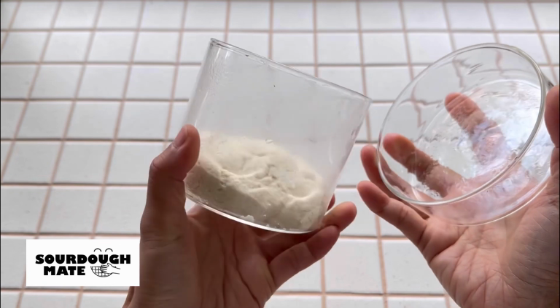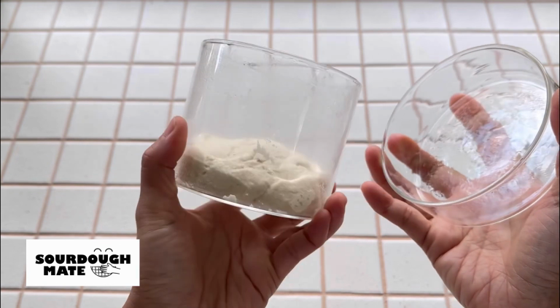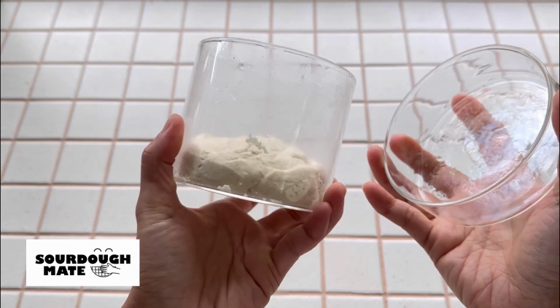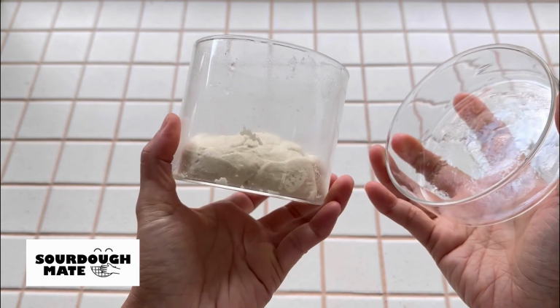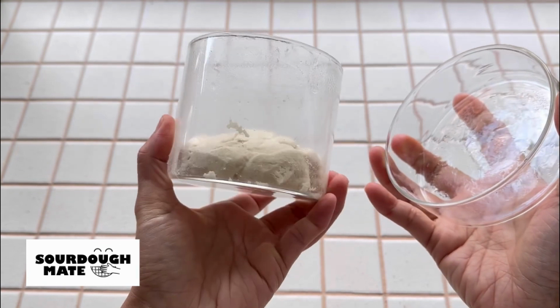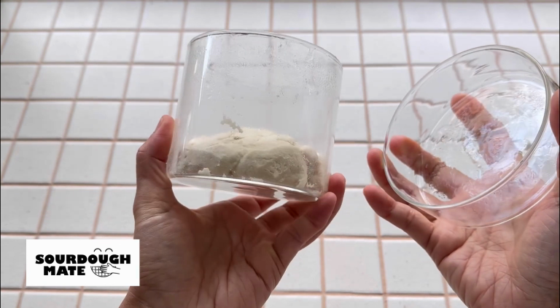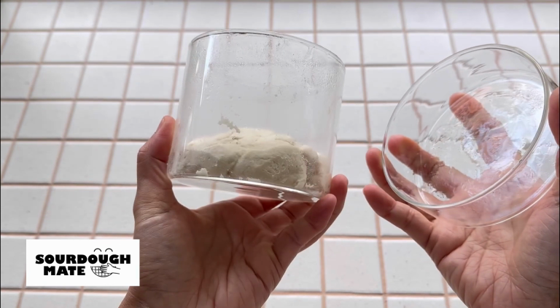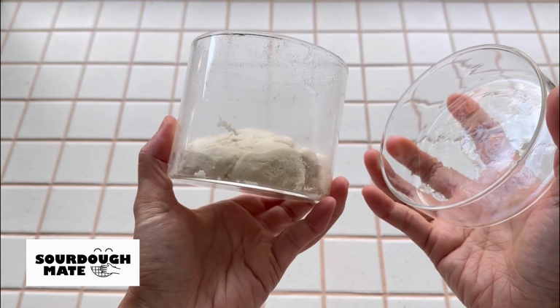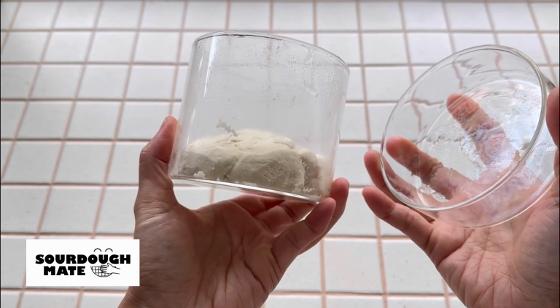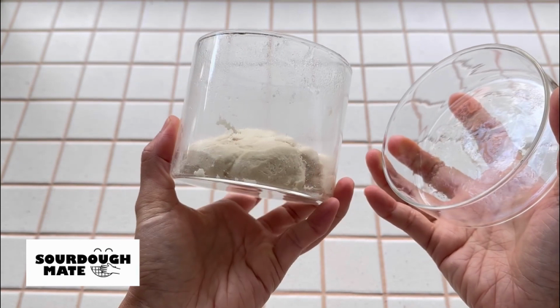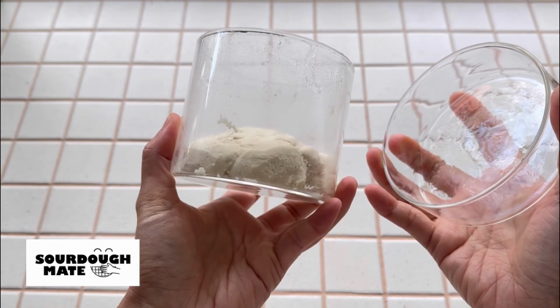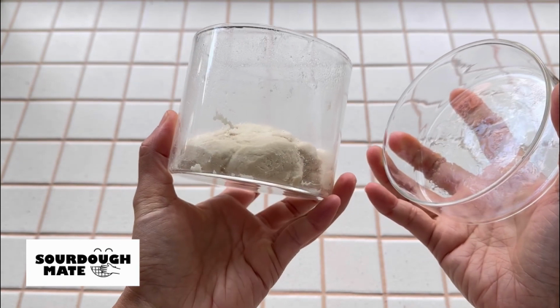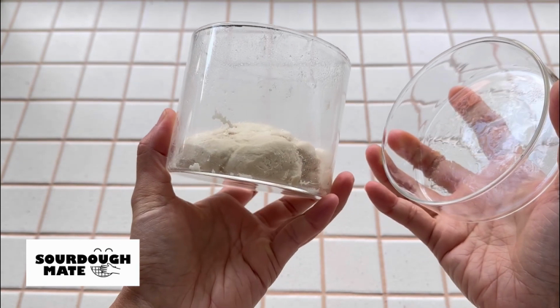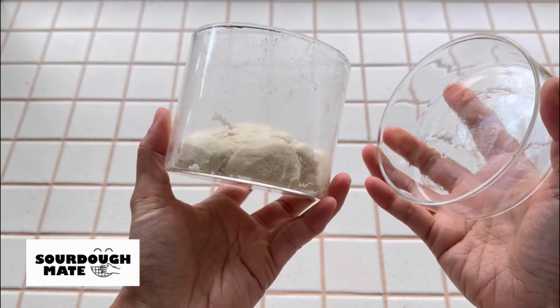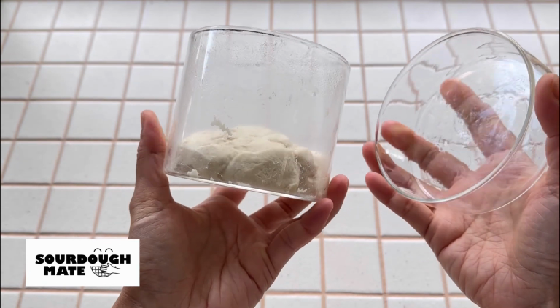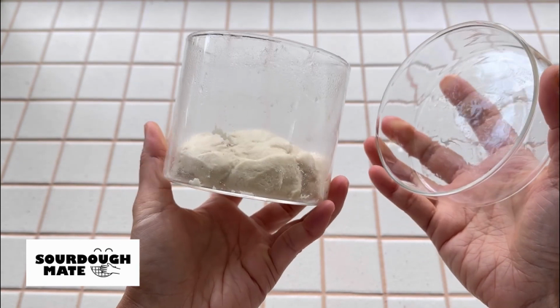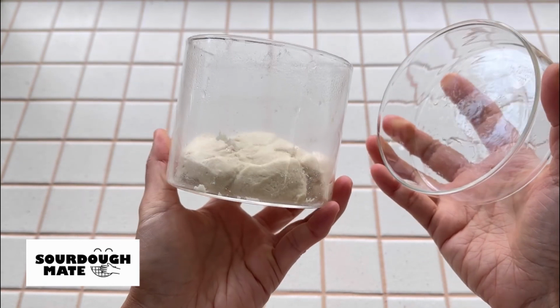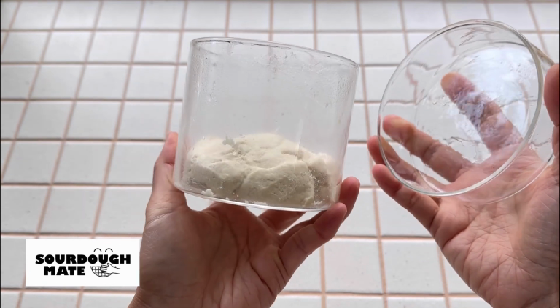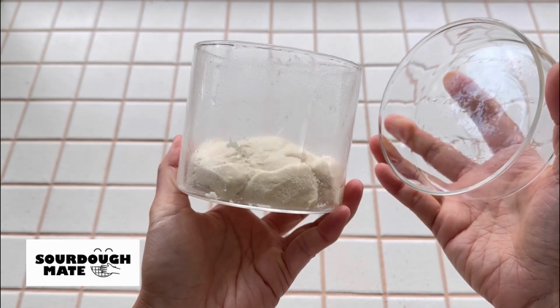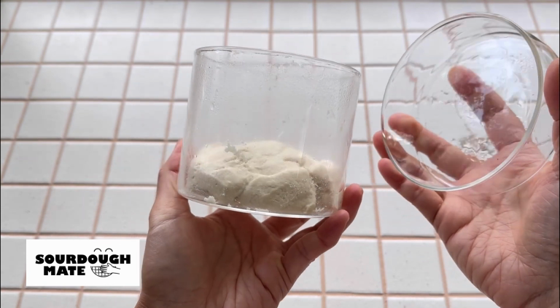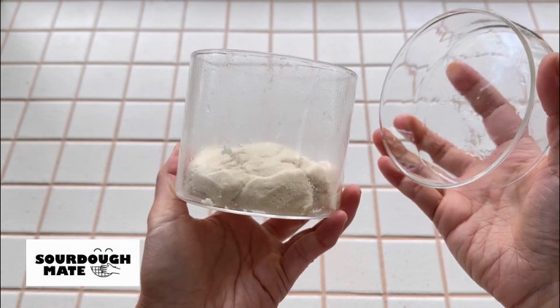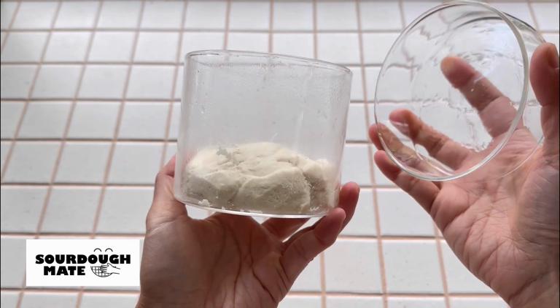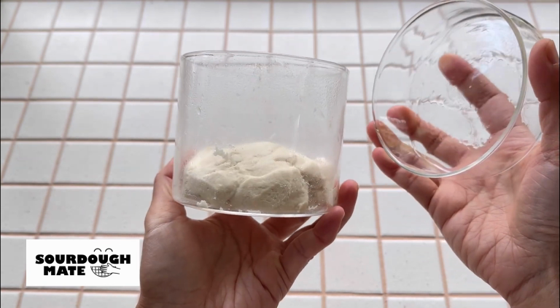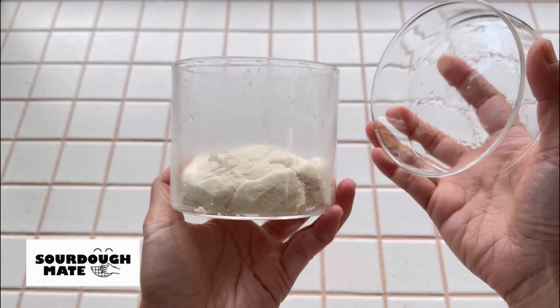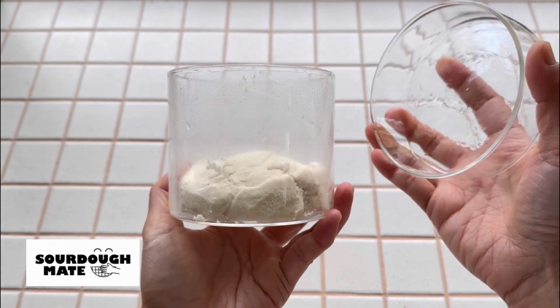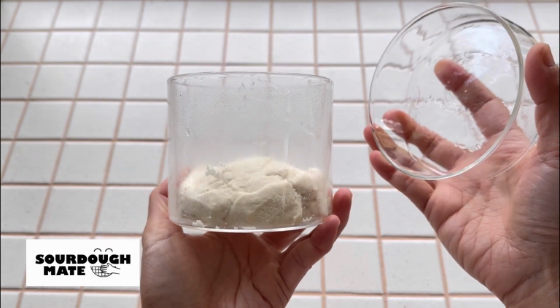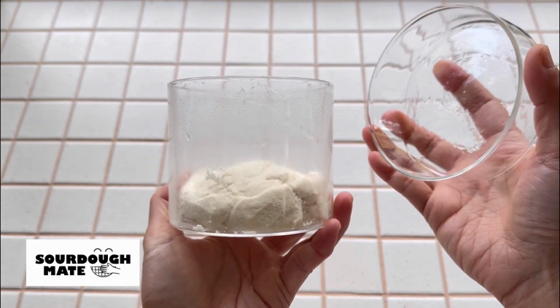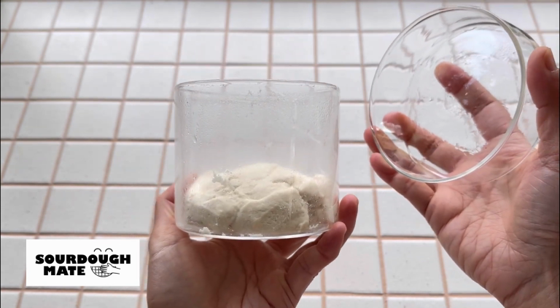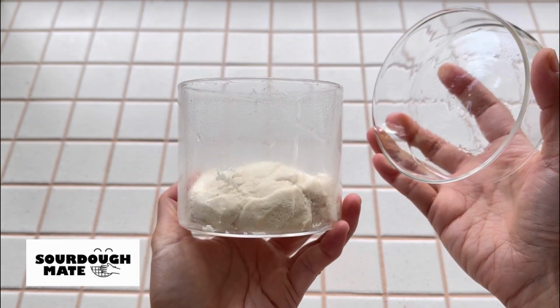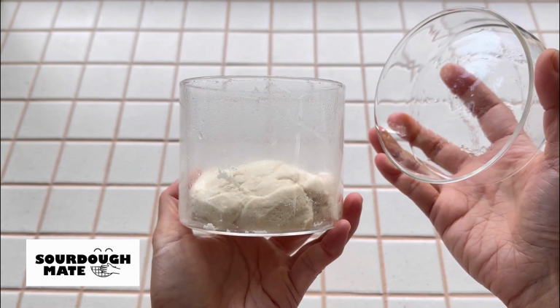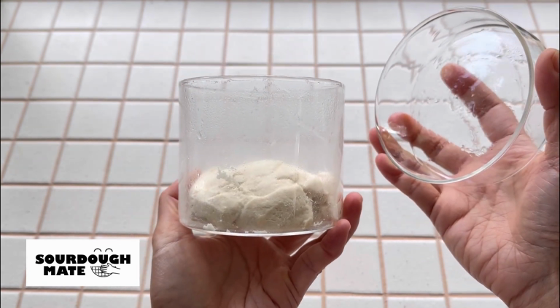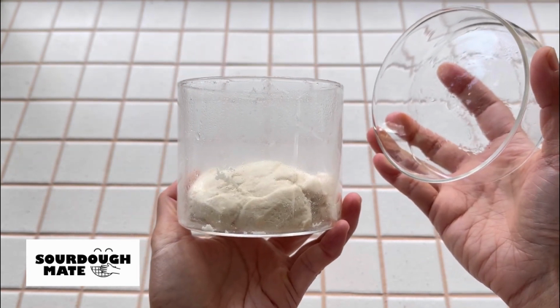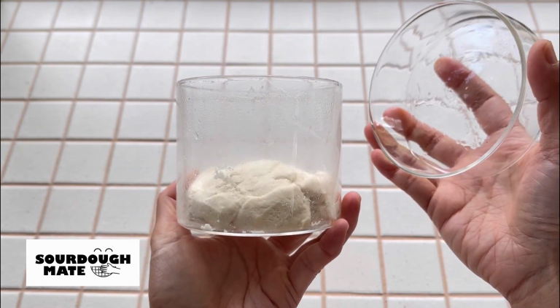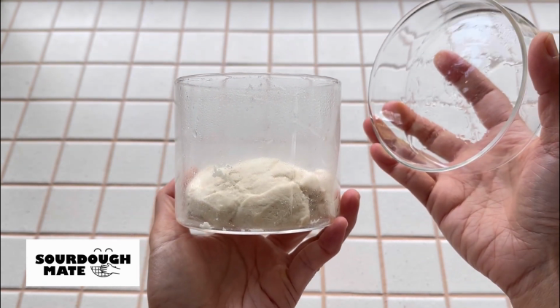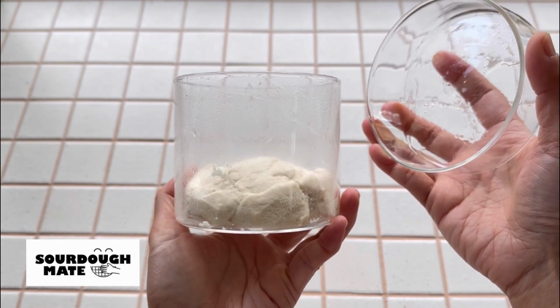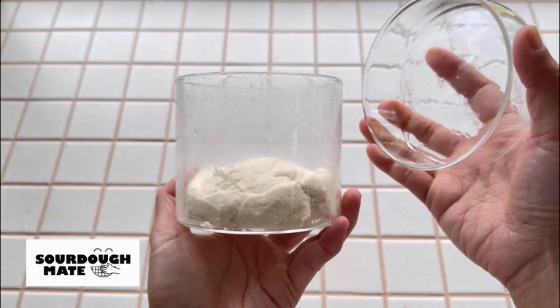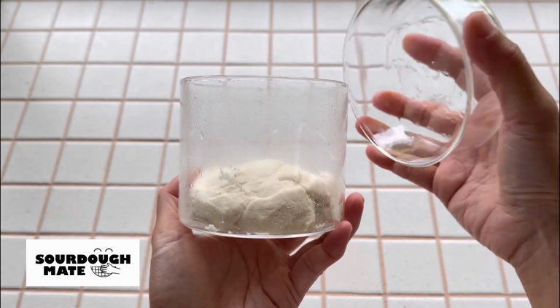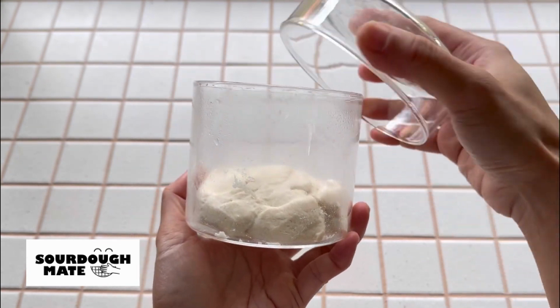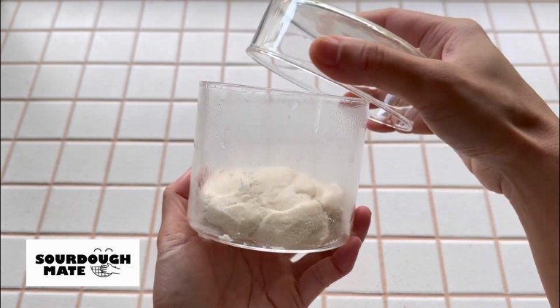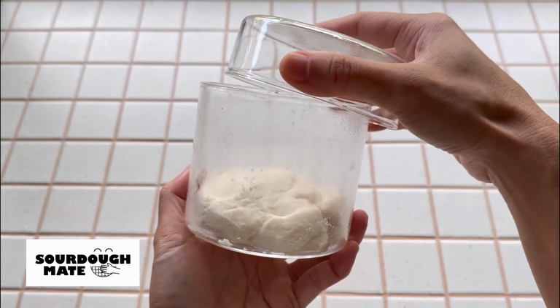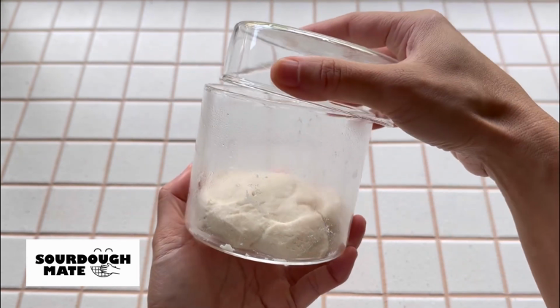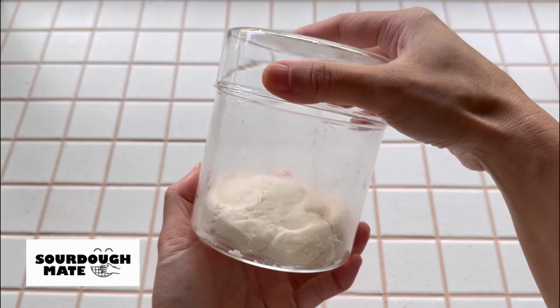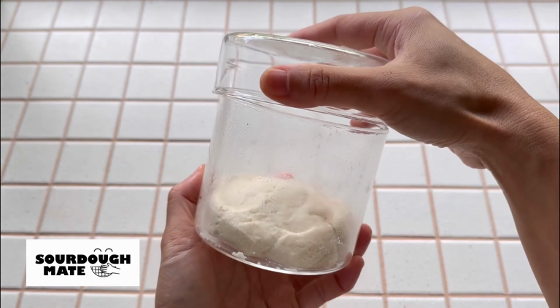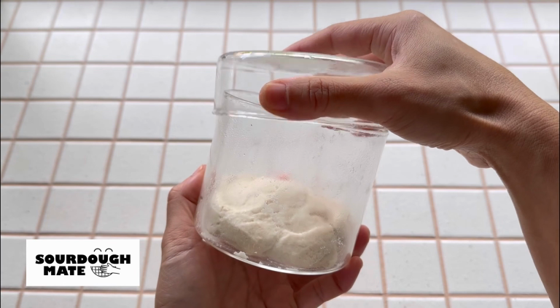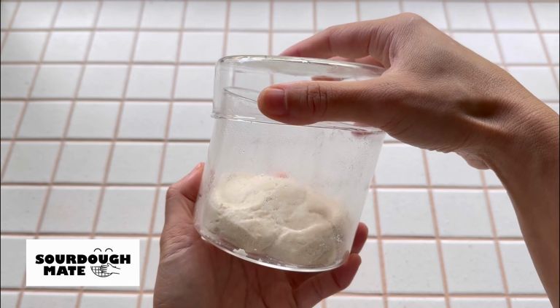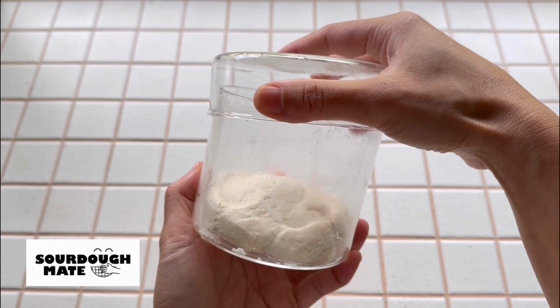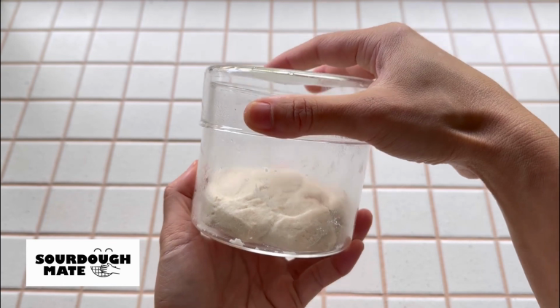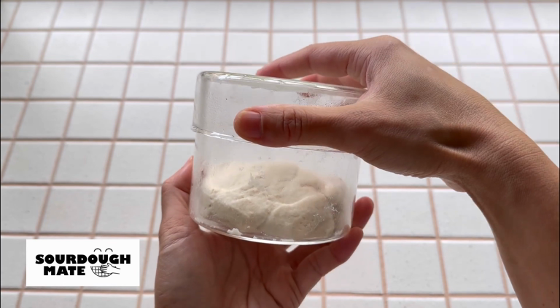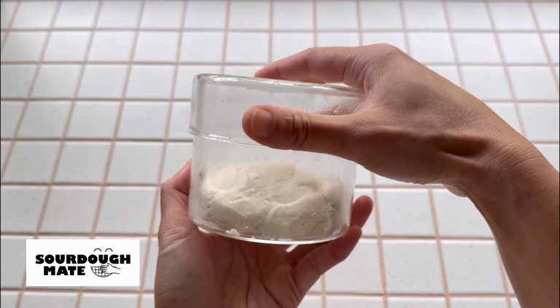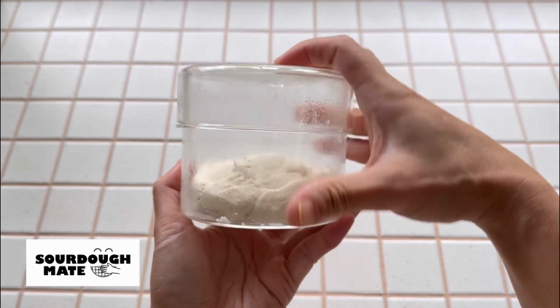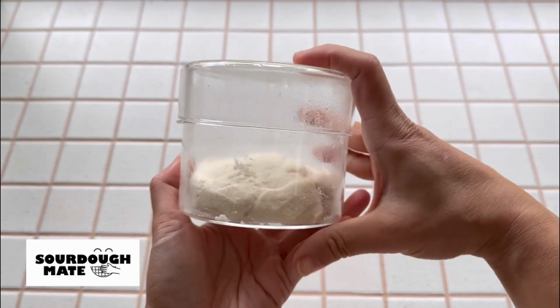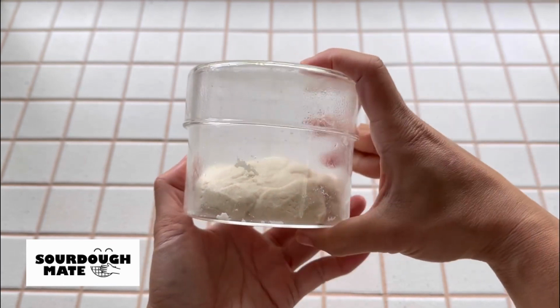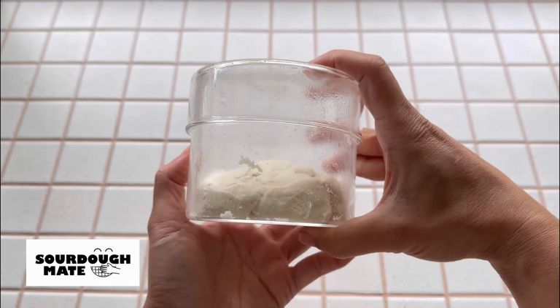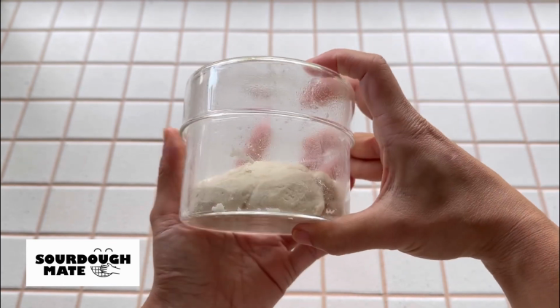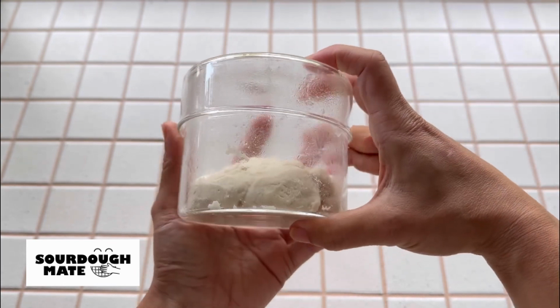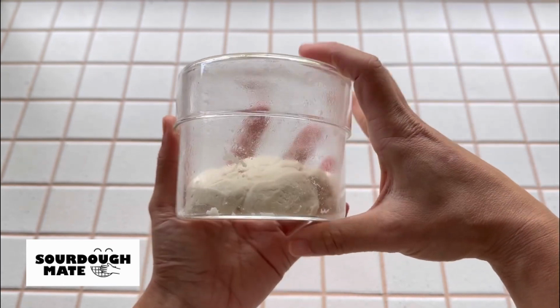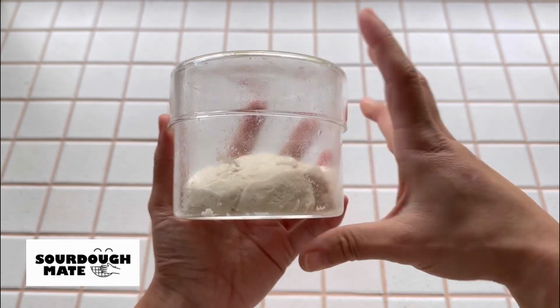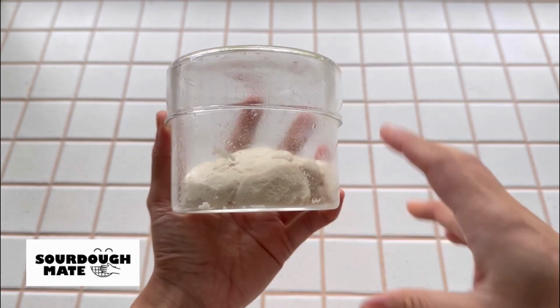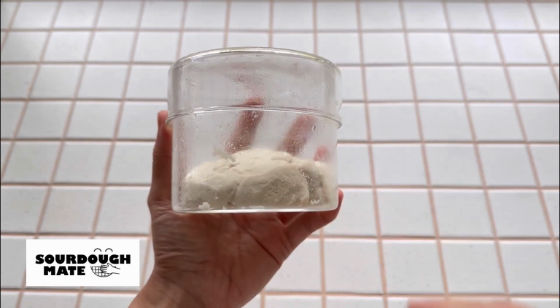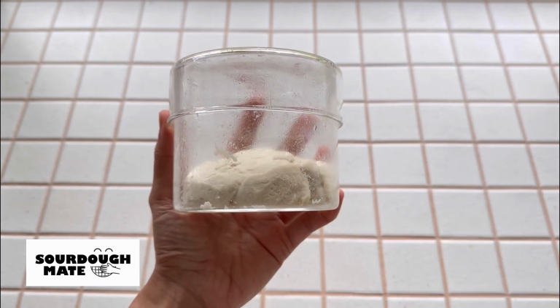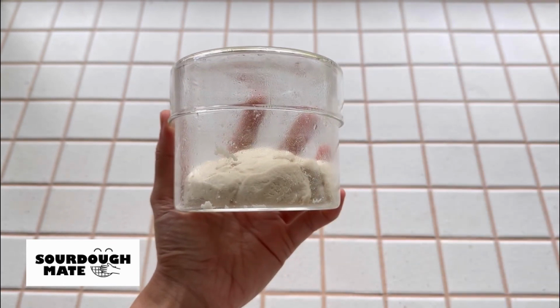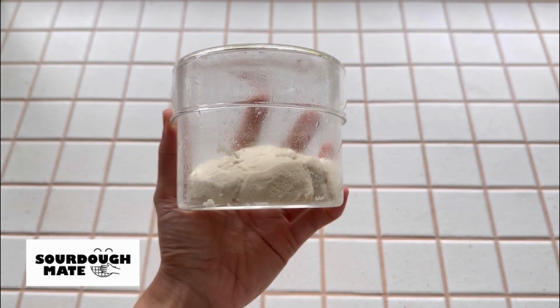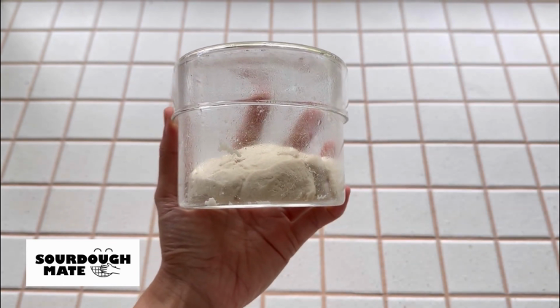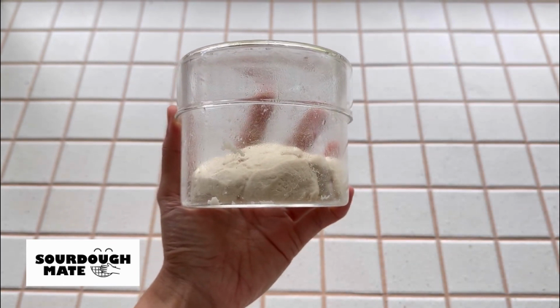There should be enough left over to continue the starter feed and keep it alive for the next batch.